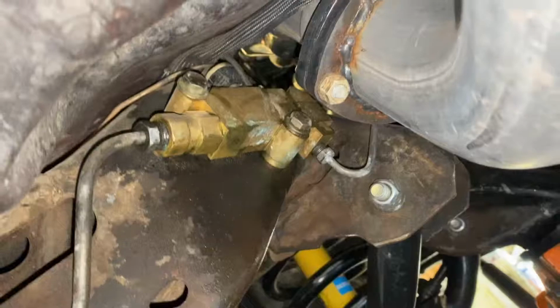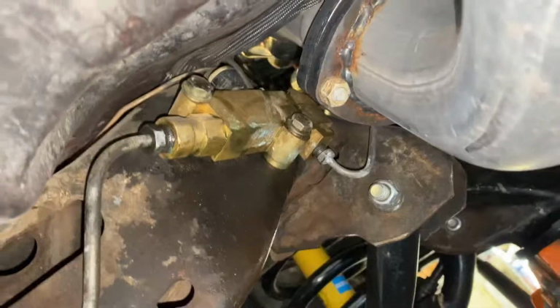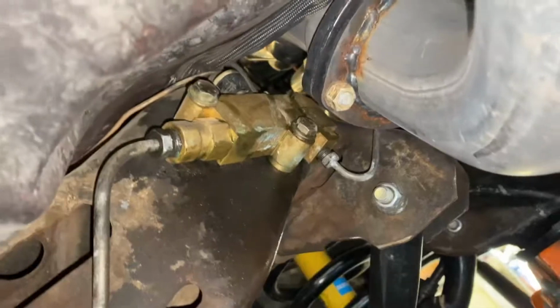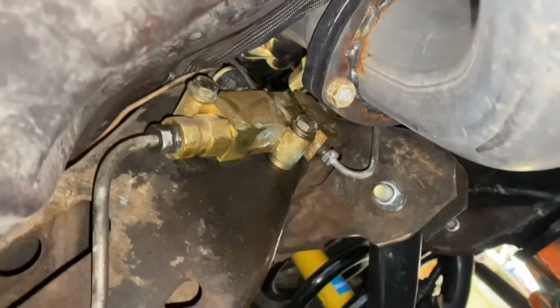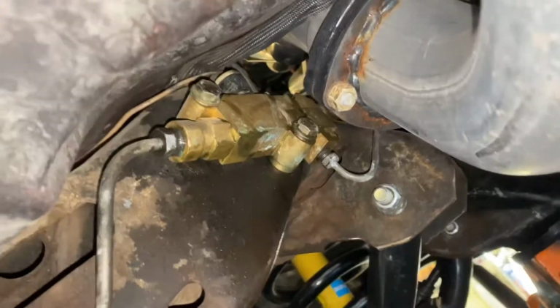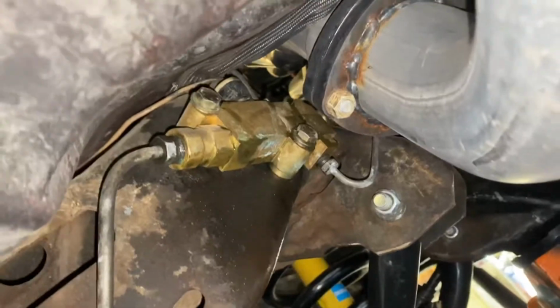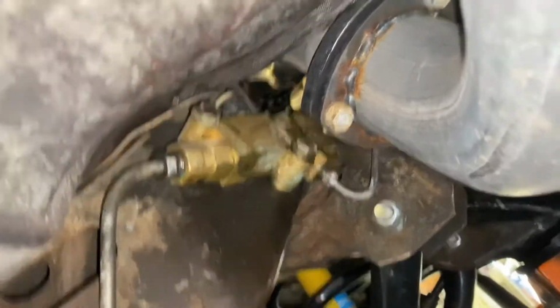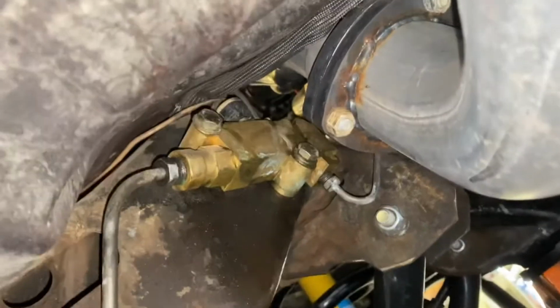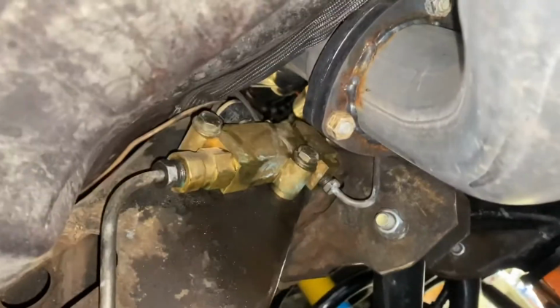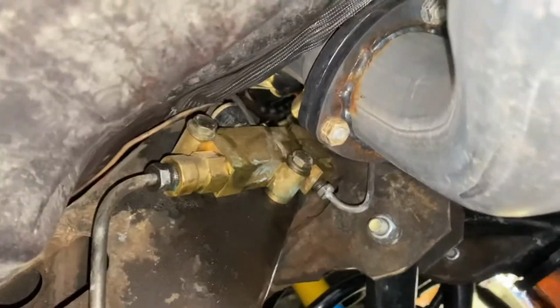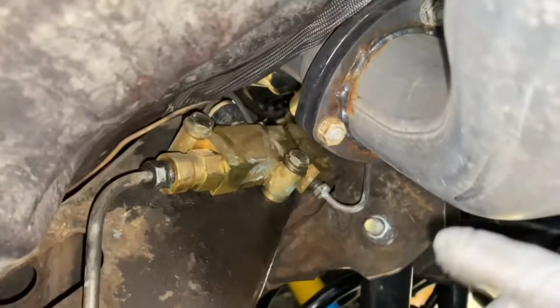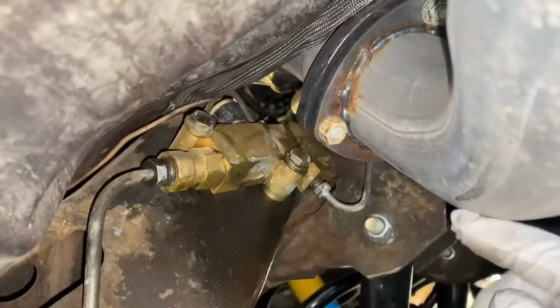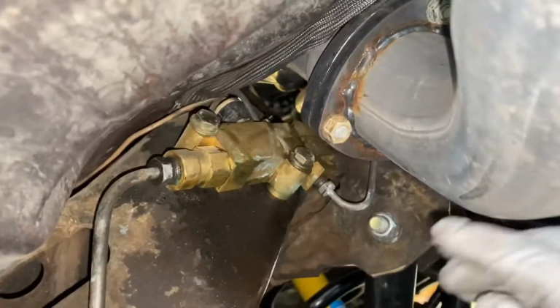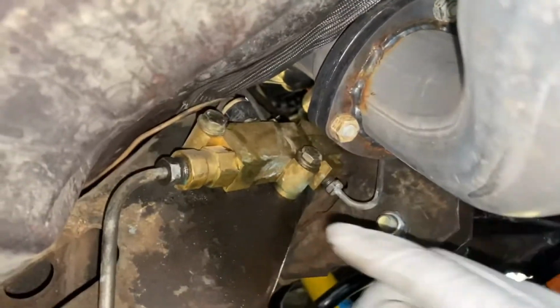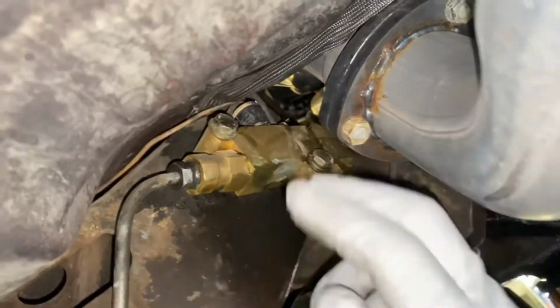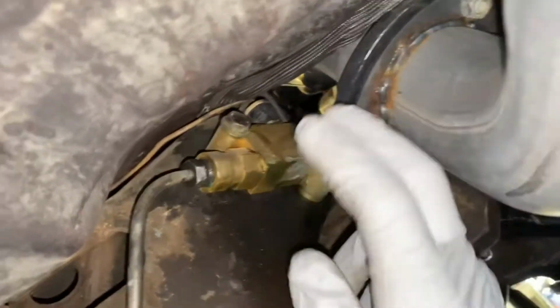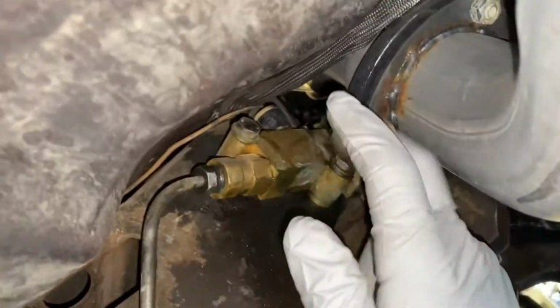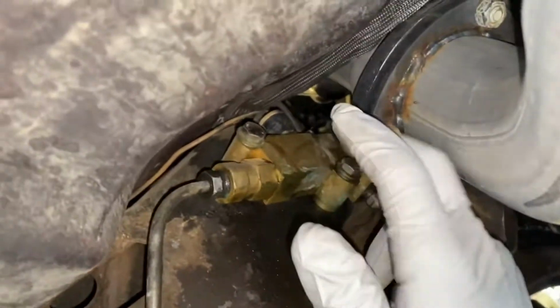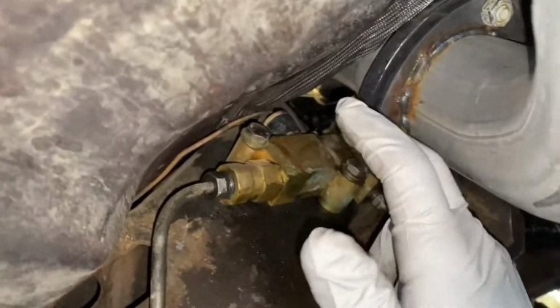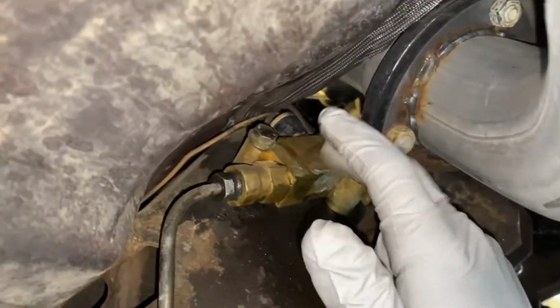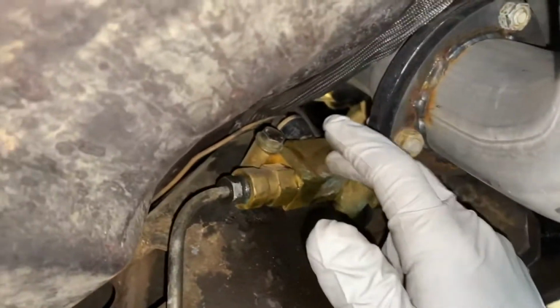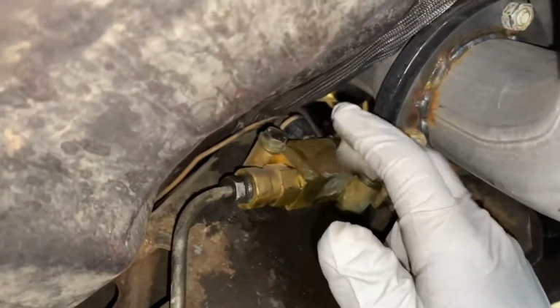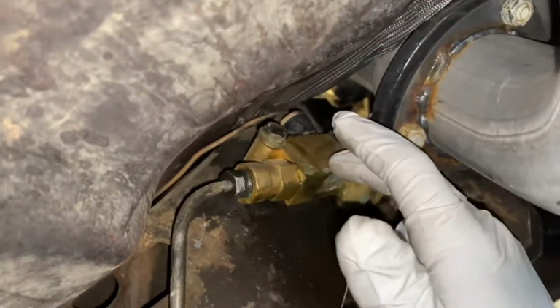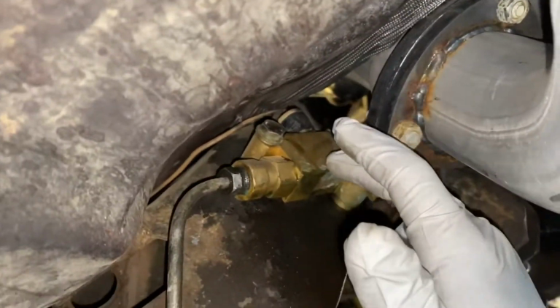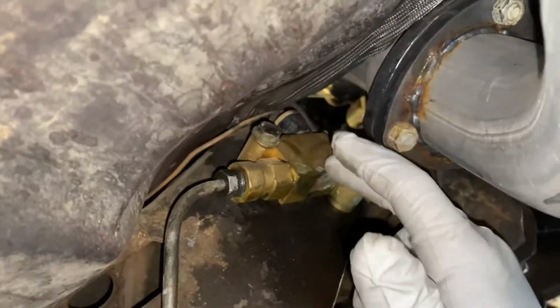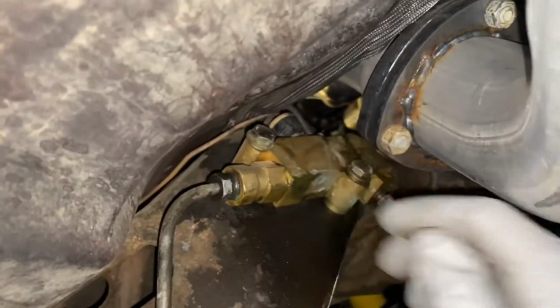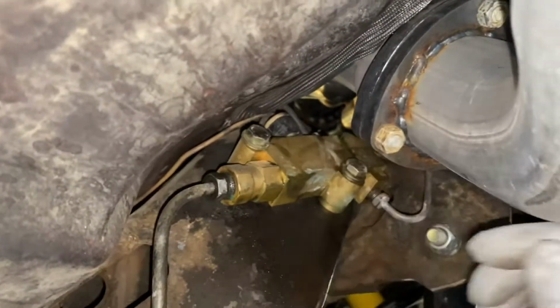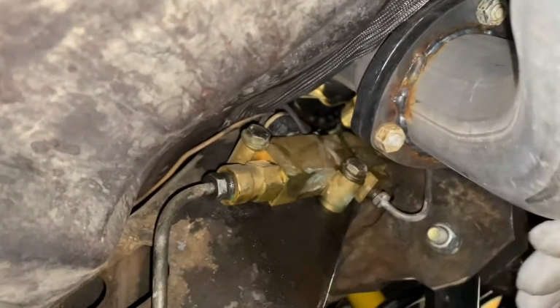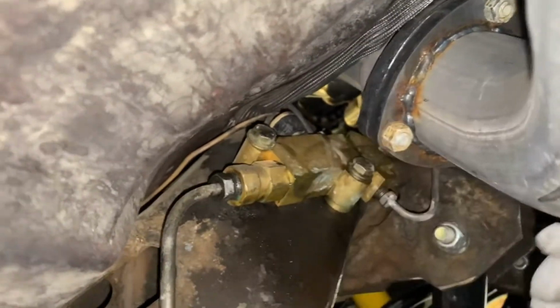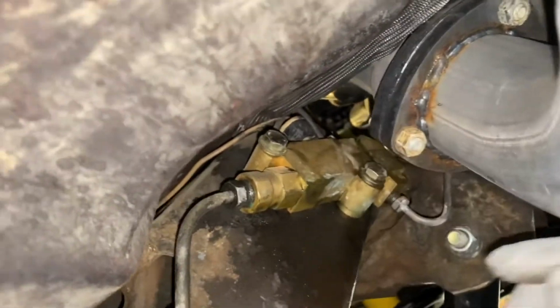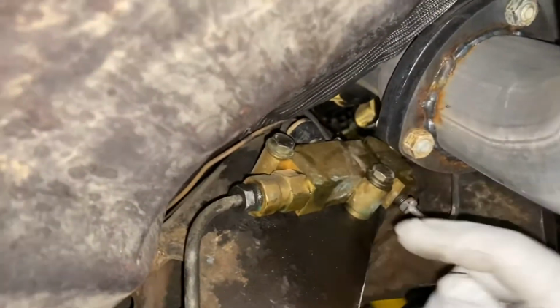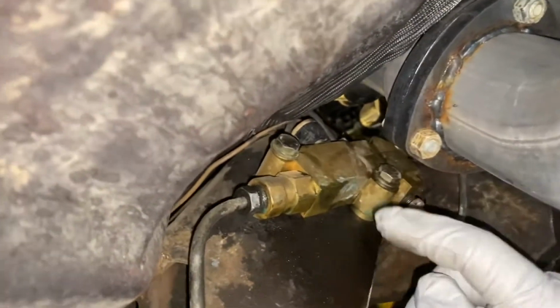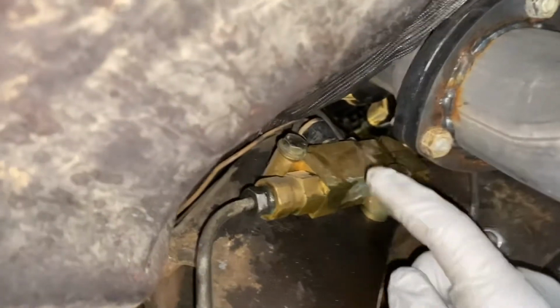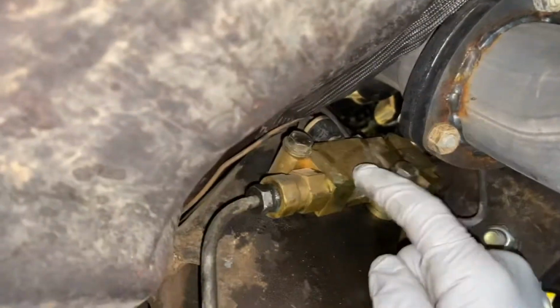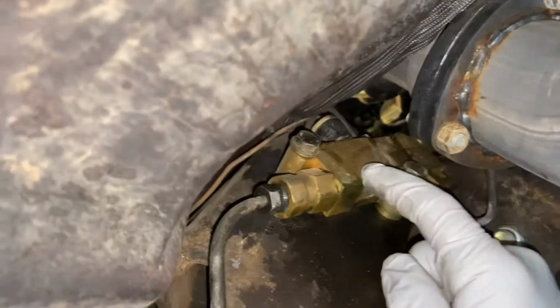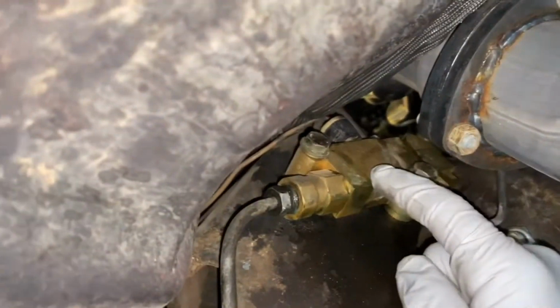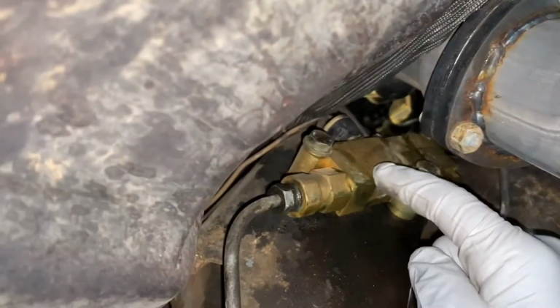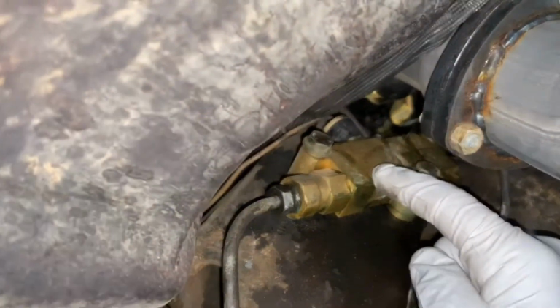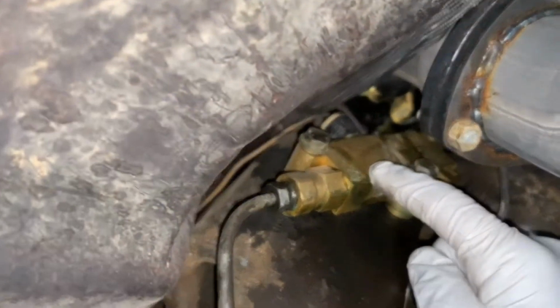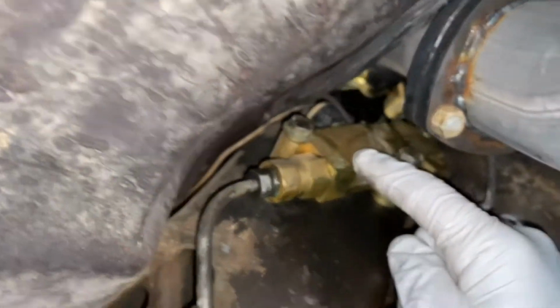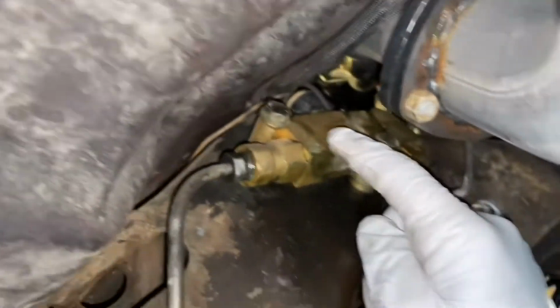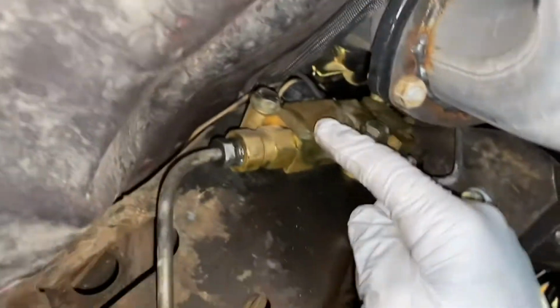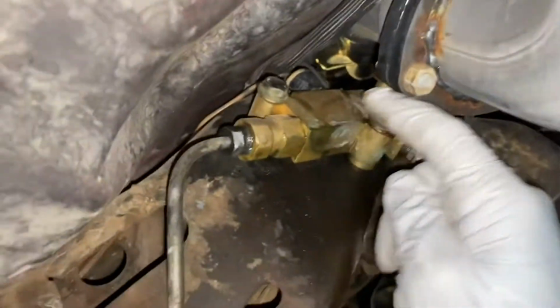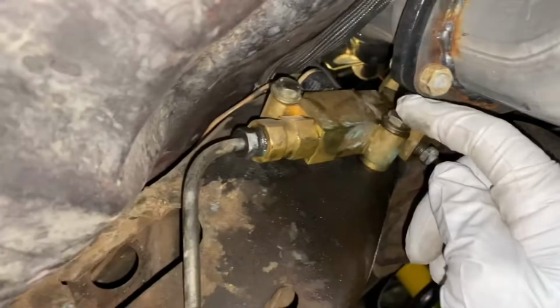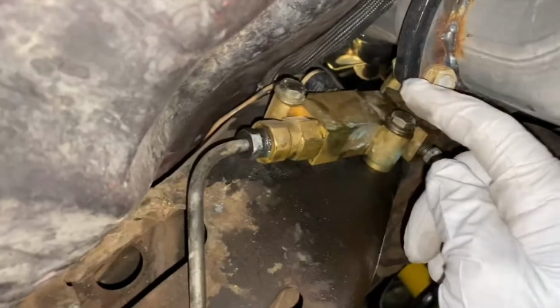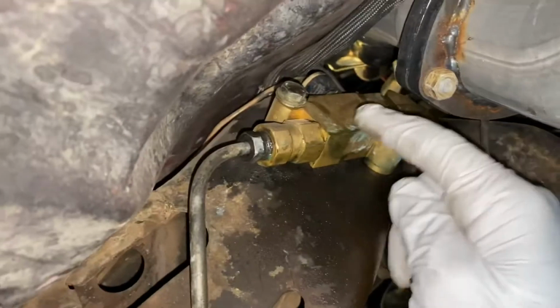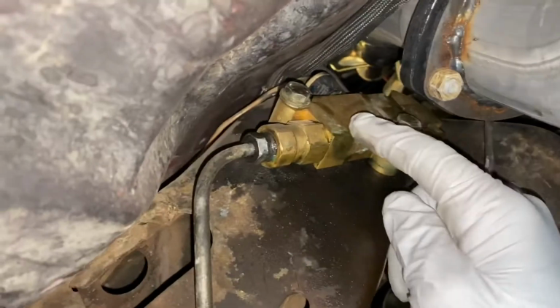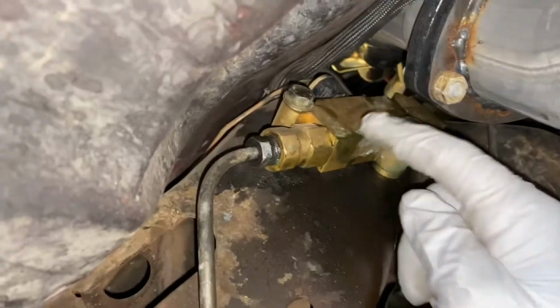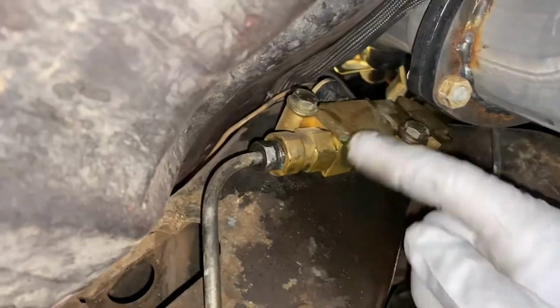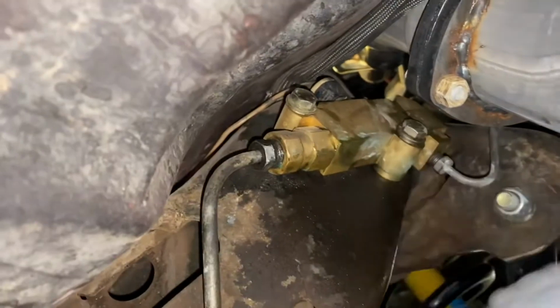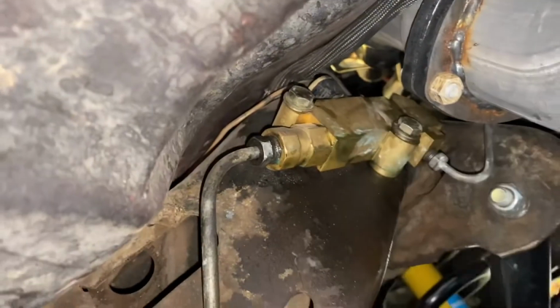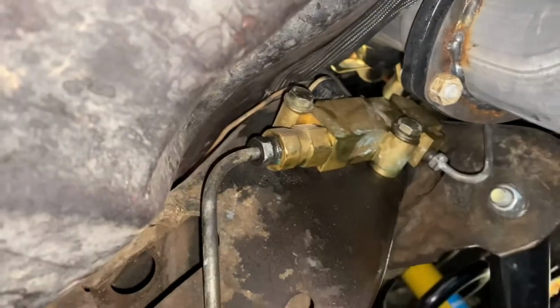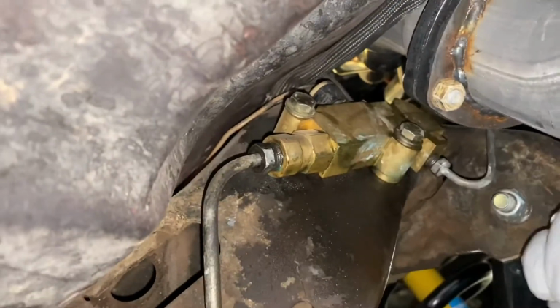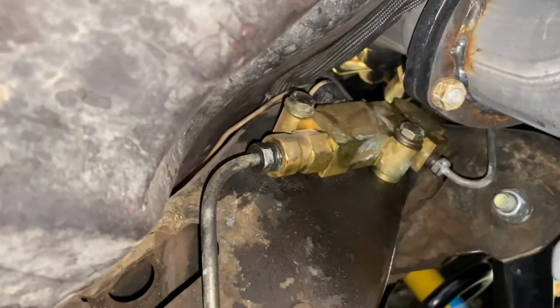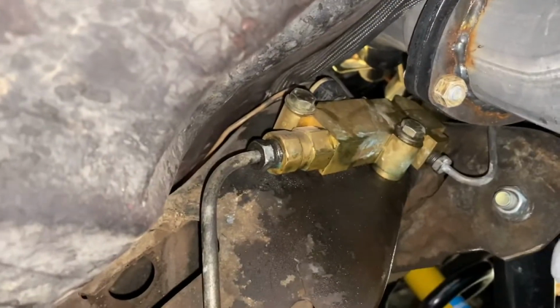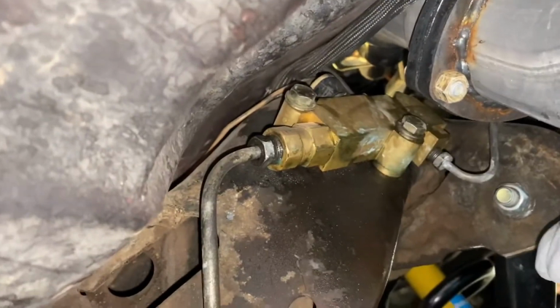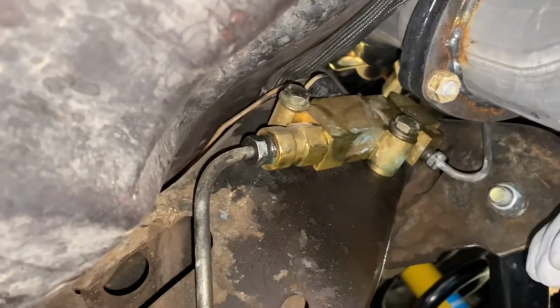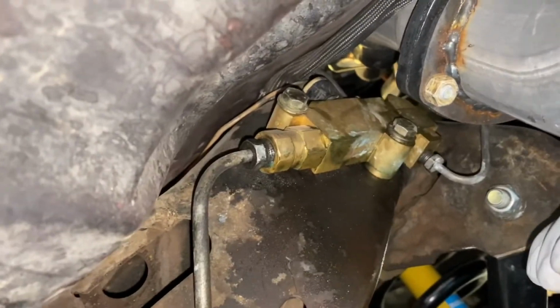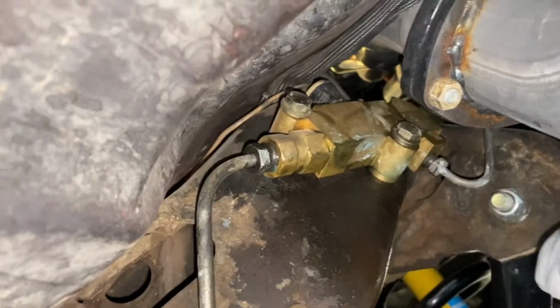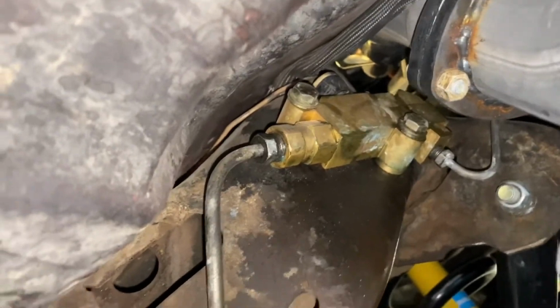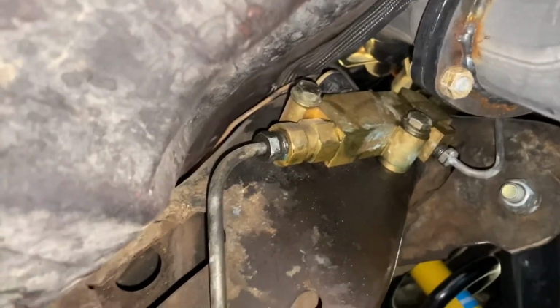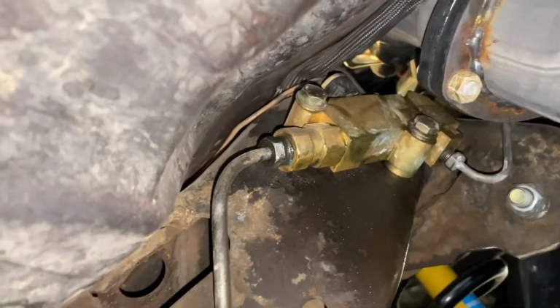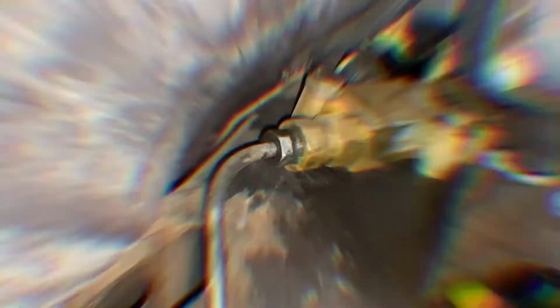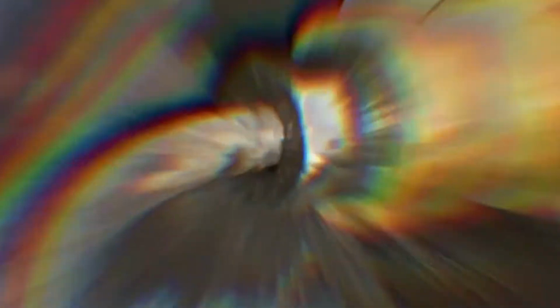This is the one I'm removing — the CBP proportioning valve — because it doesn't send pressure to the back. So the car swings out around me every time I slam the brakes.